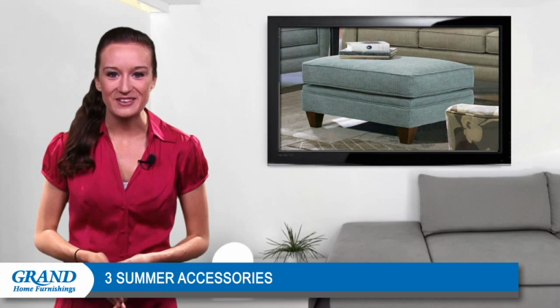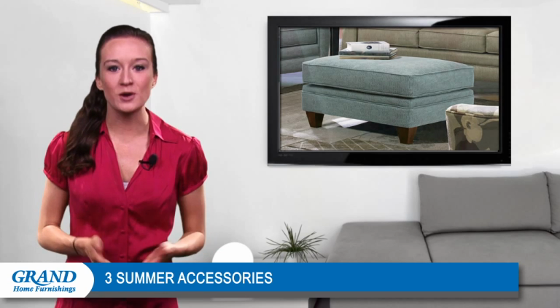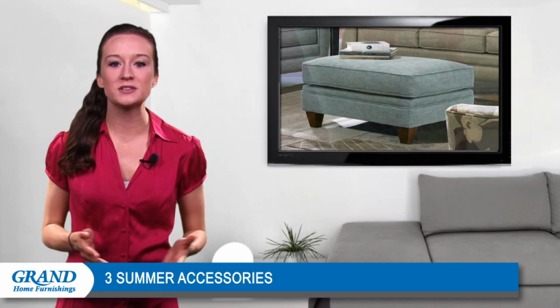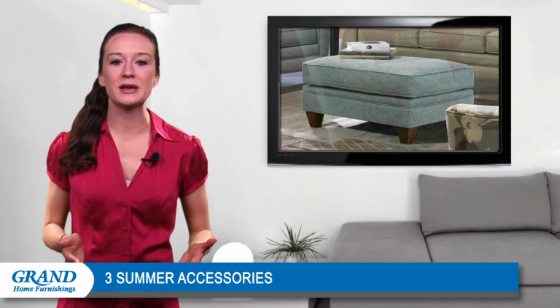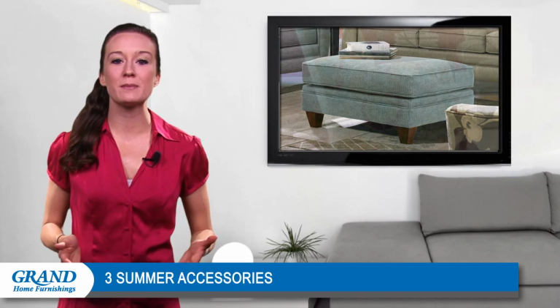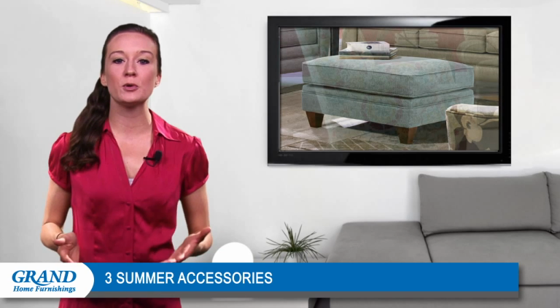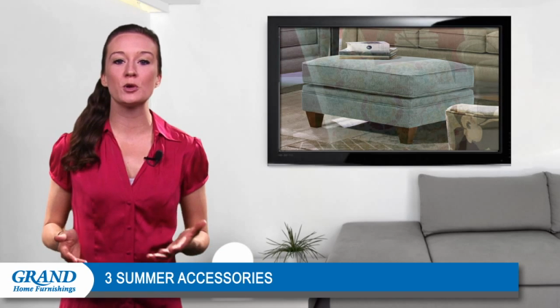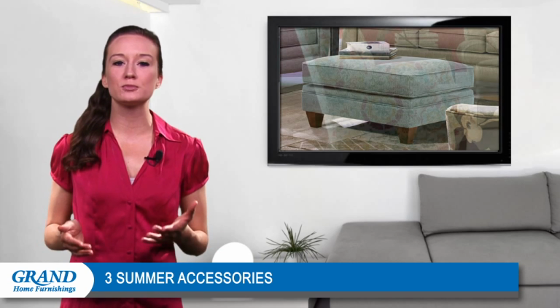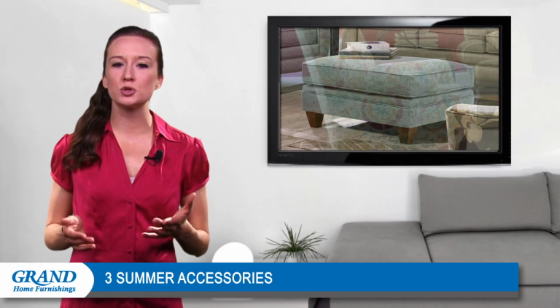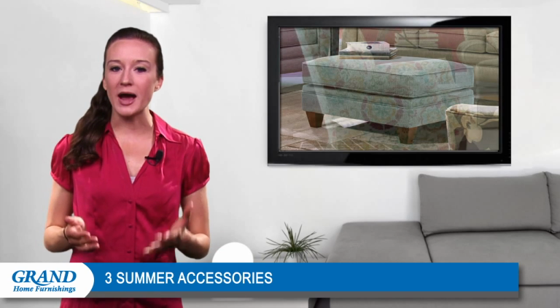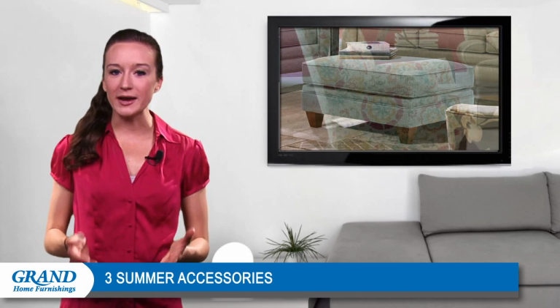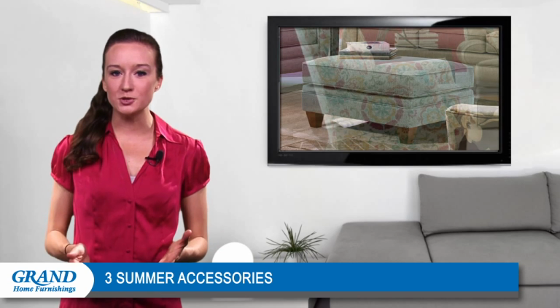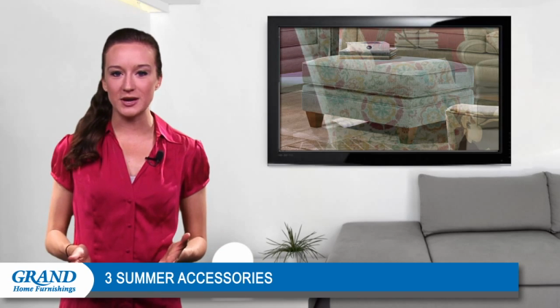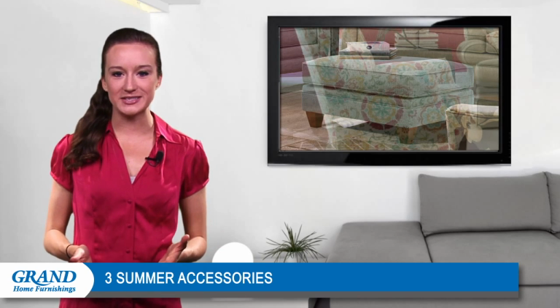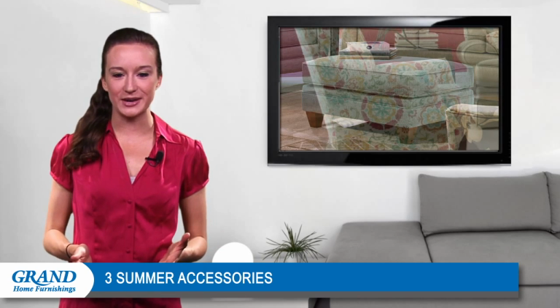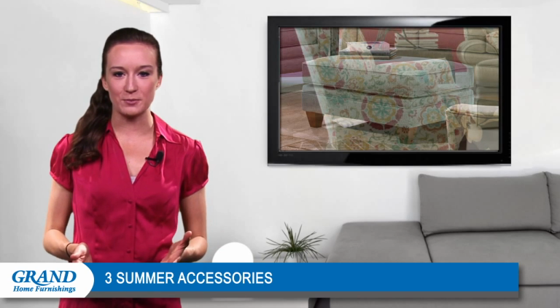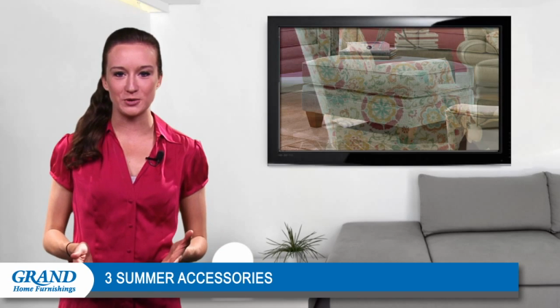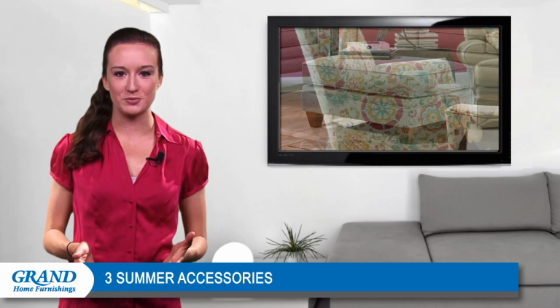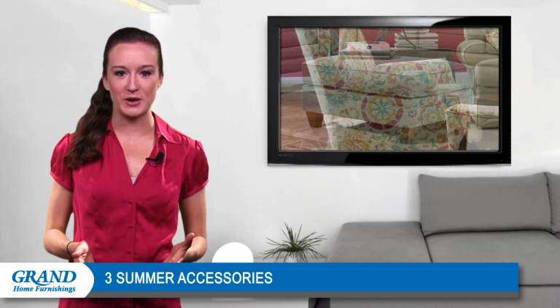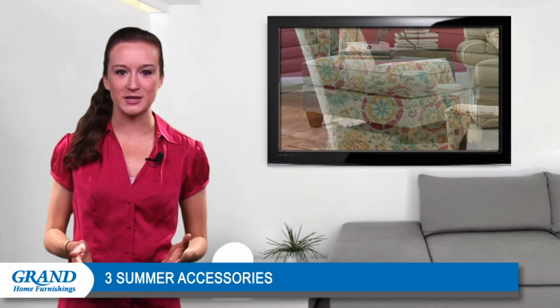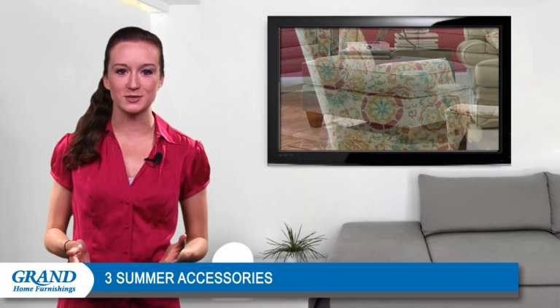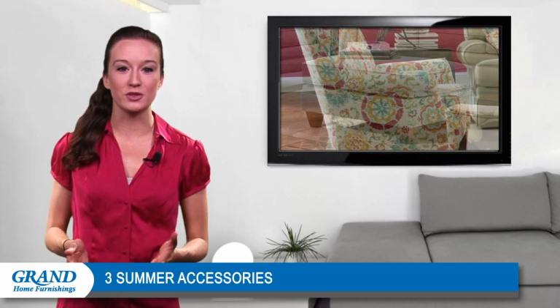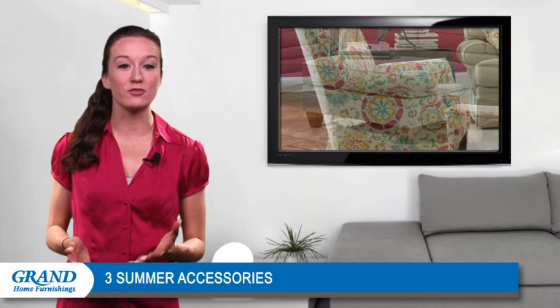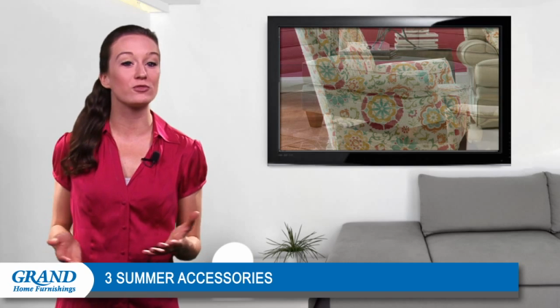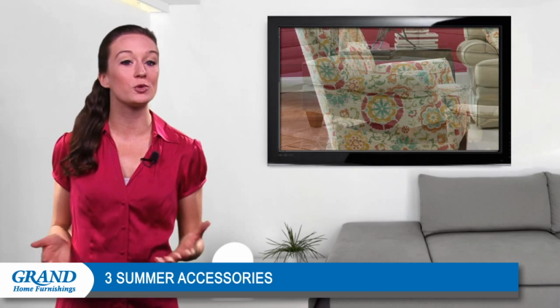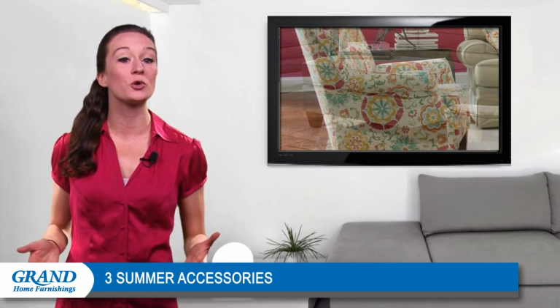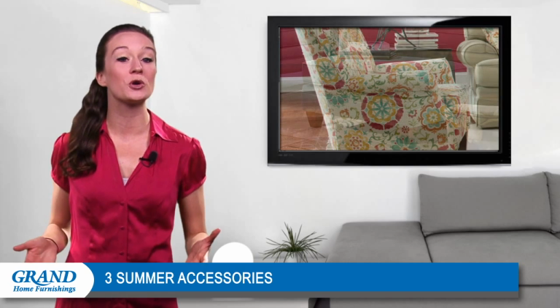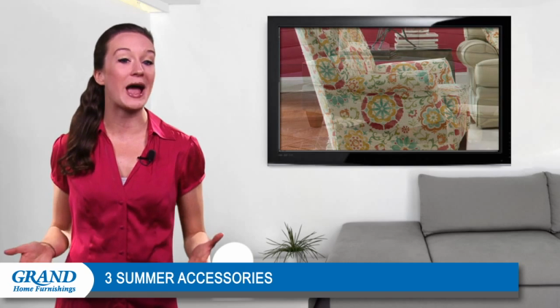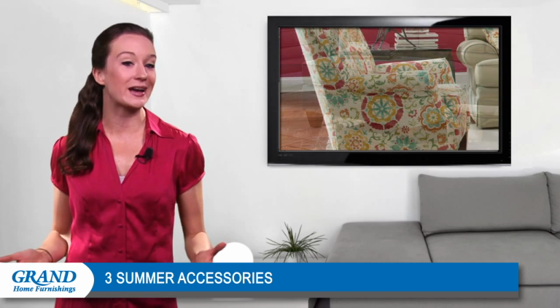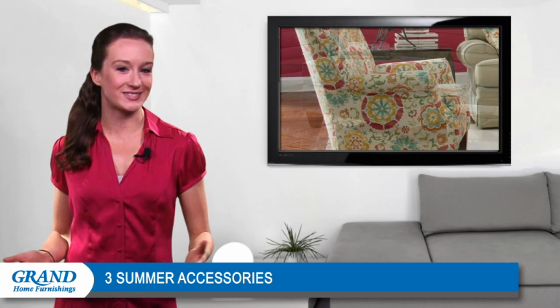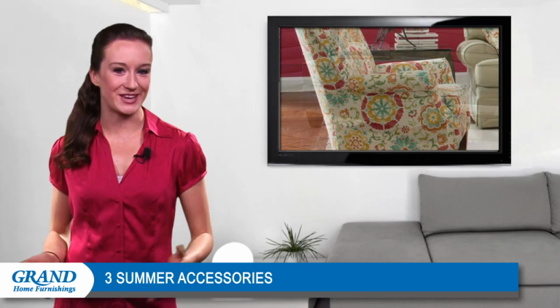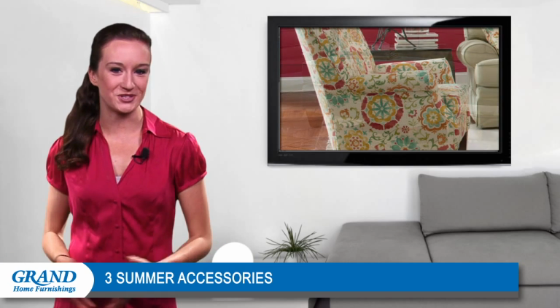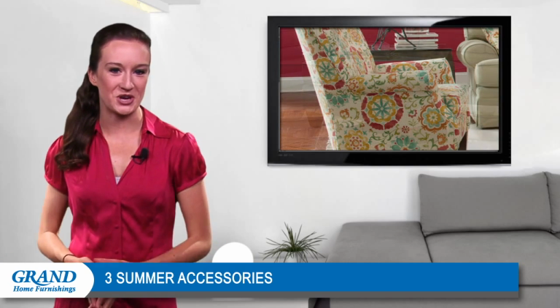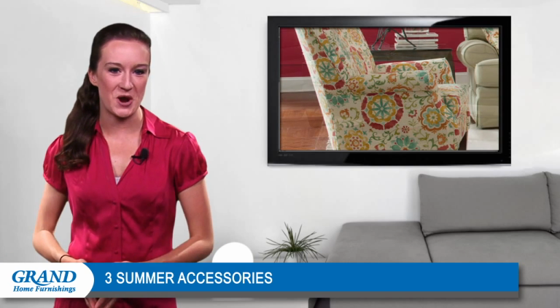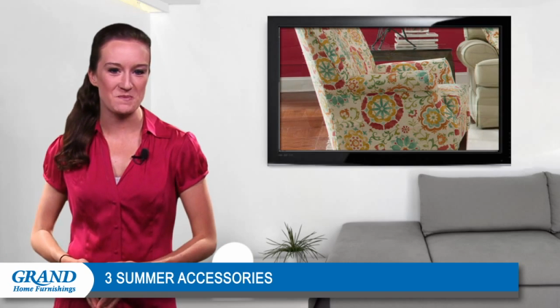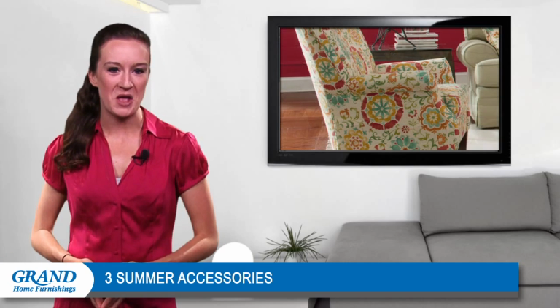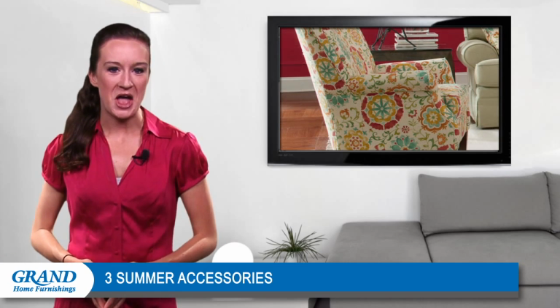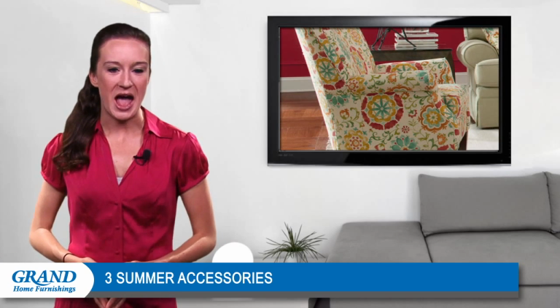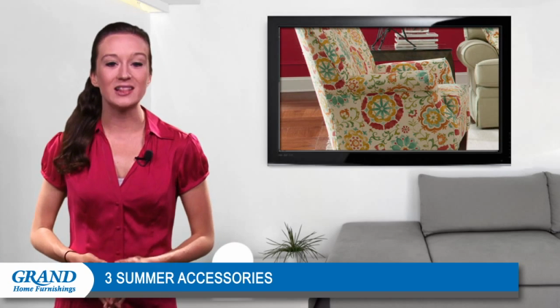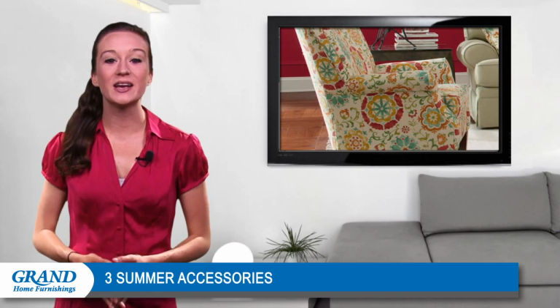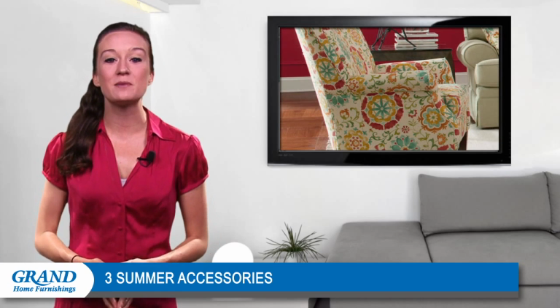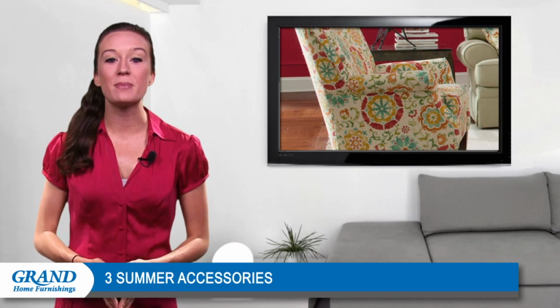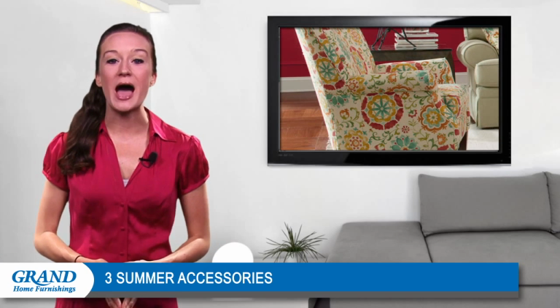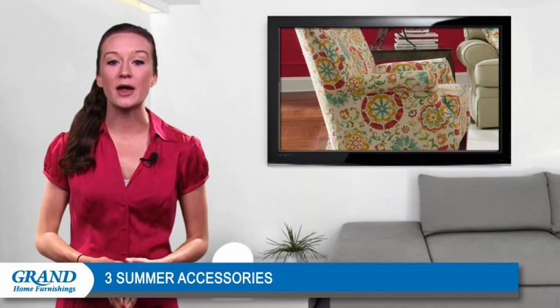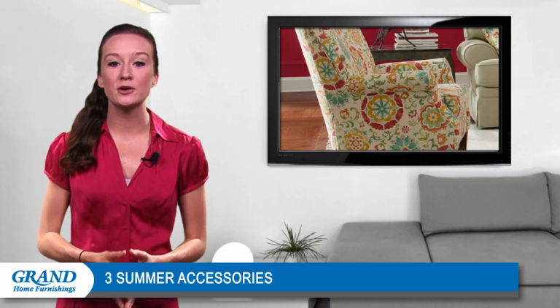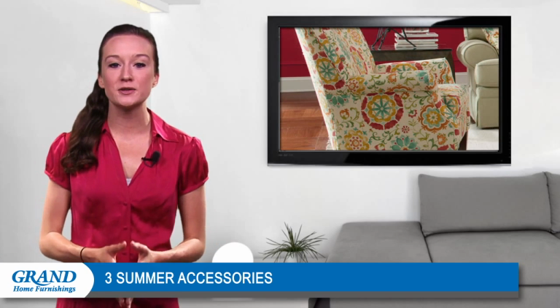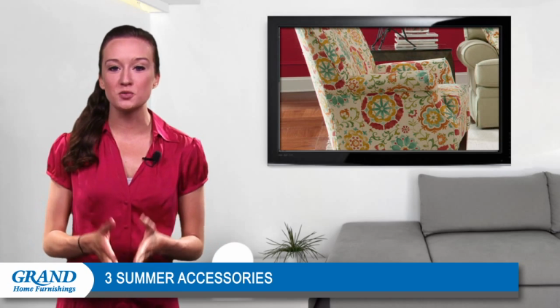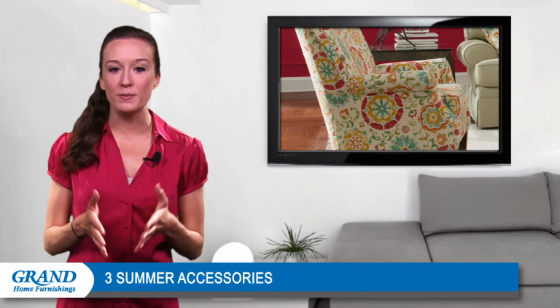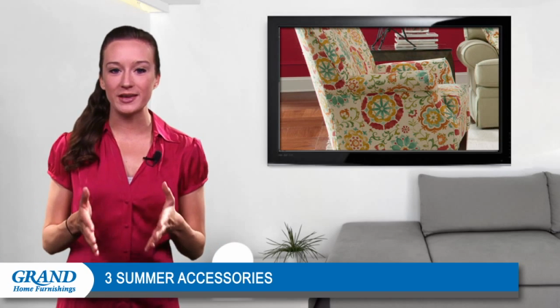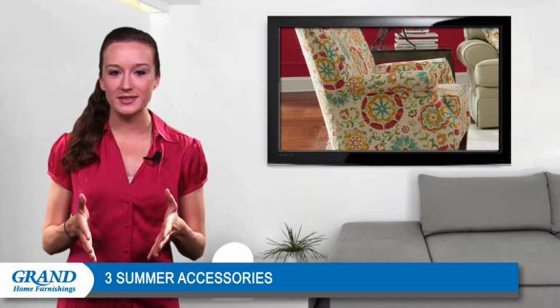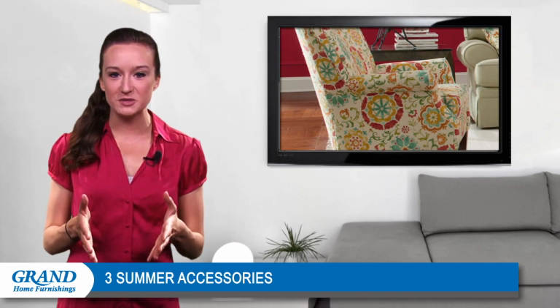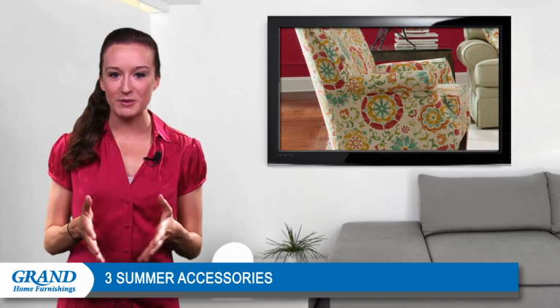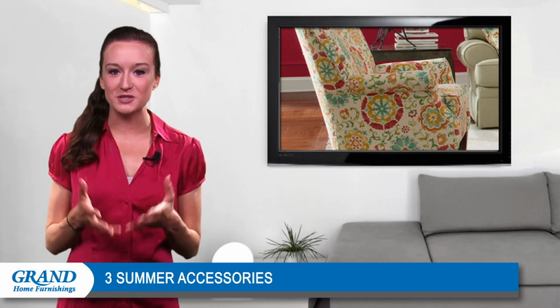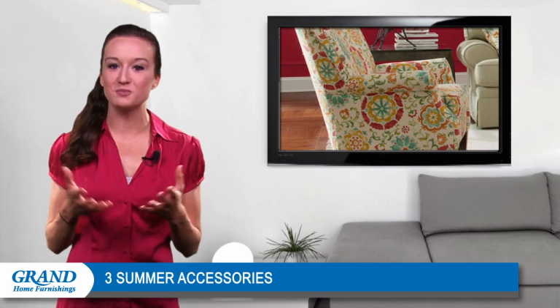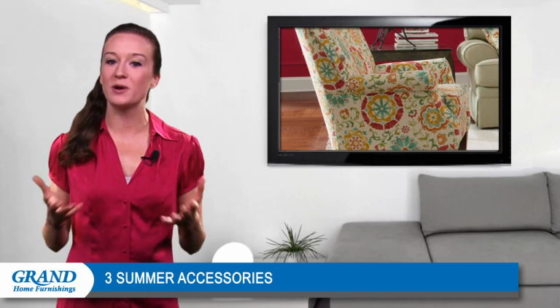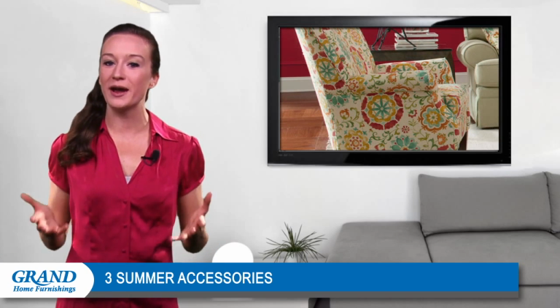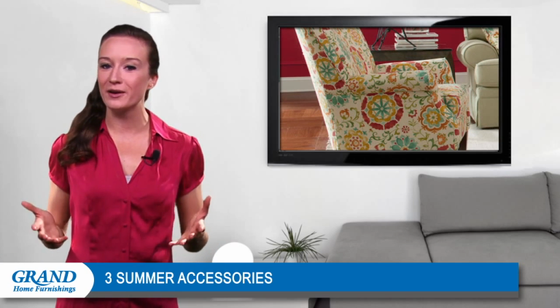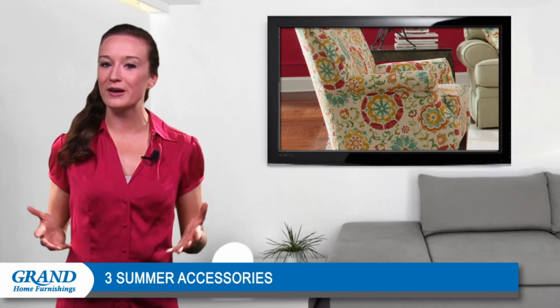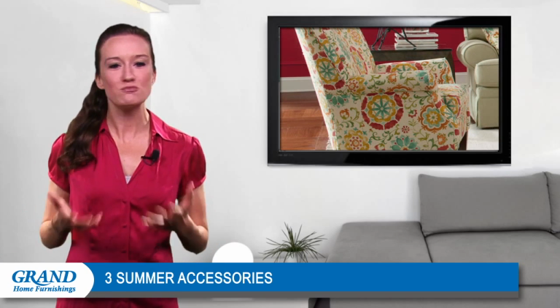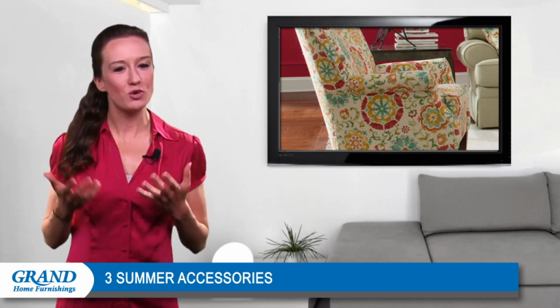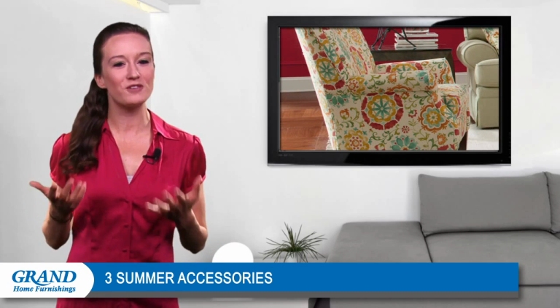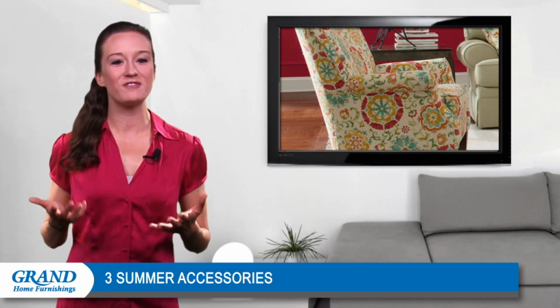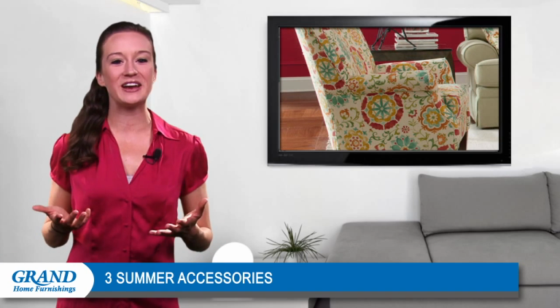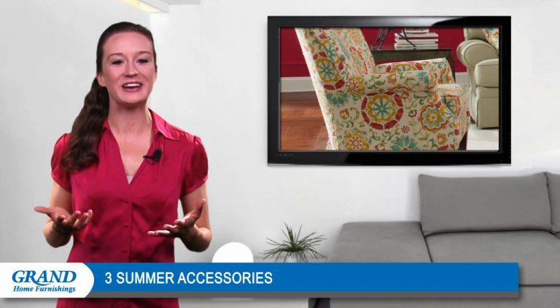For example, try dressing up your space with a floral accent chair. Elegant patterns will make the space brighter and more inviting.